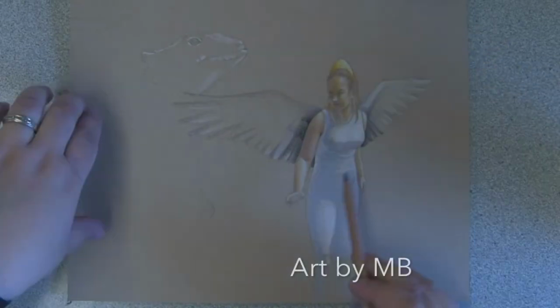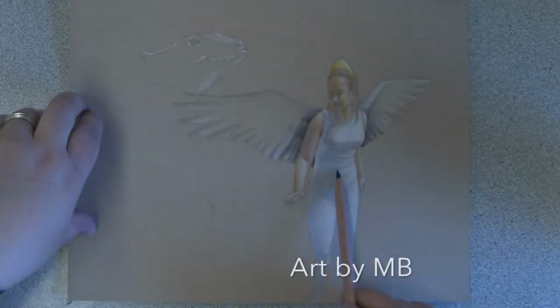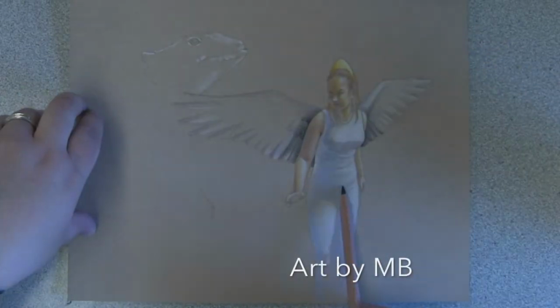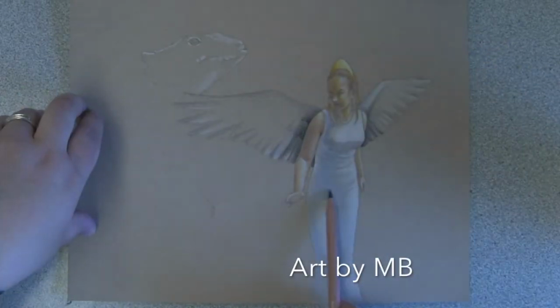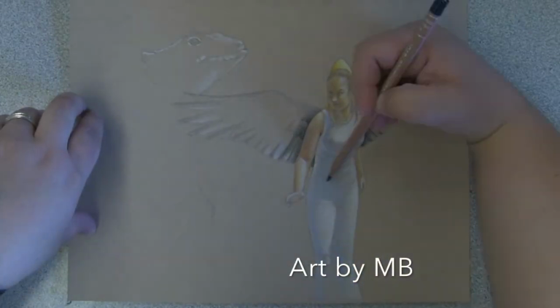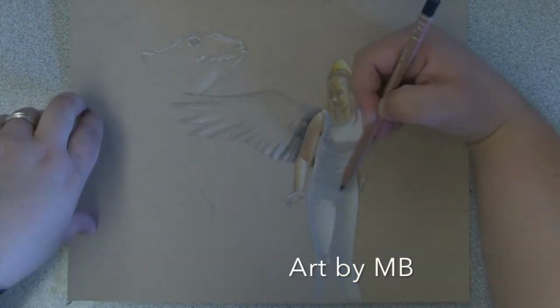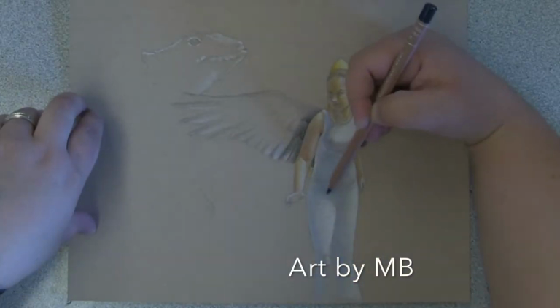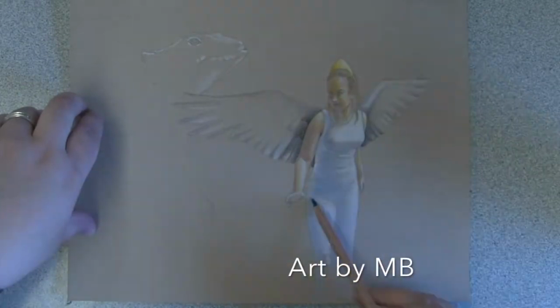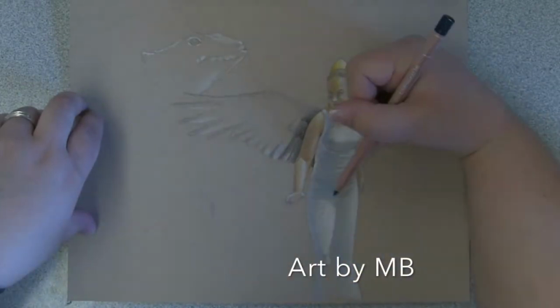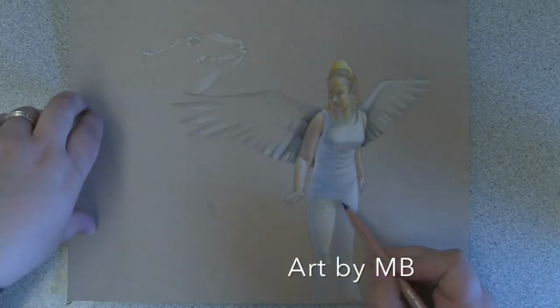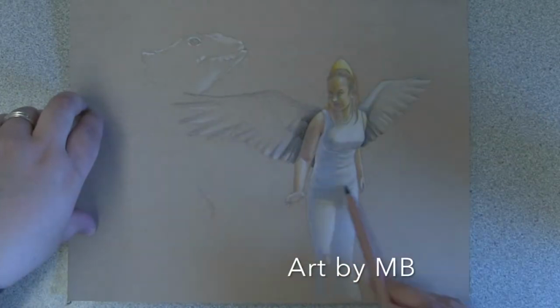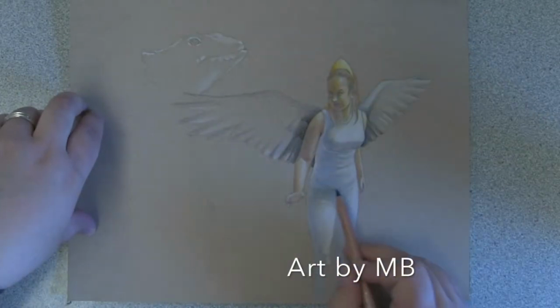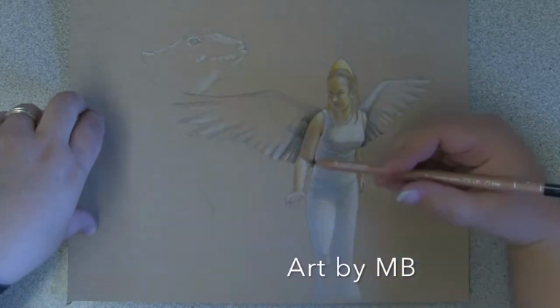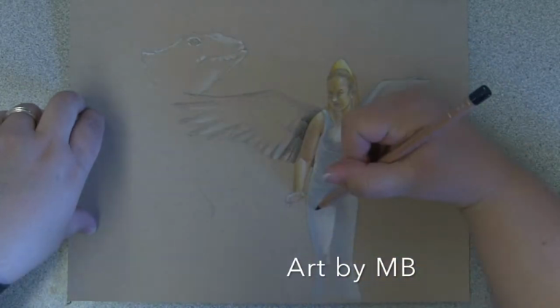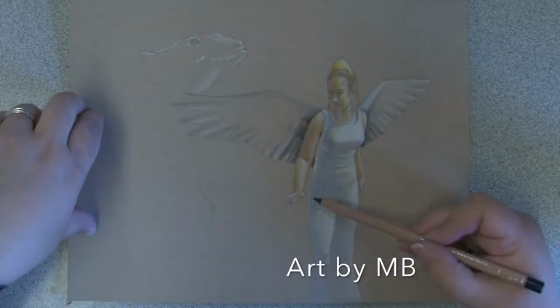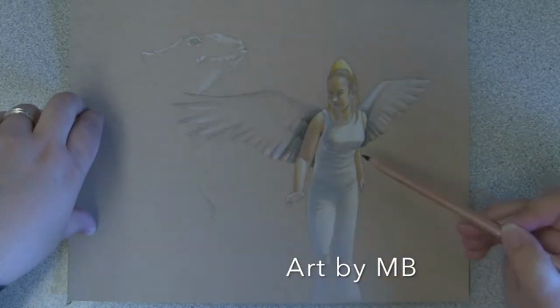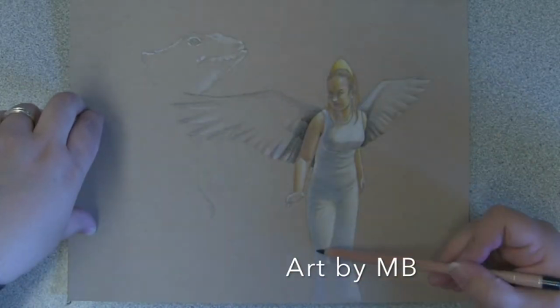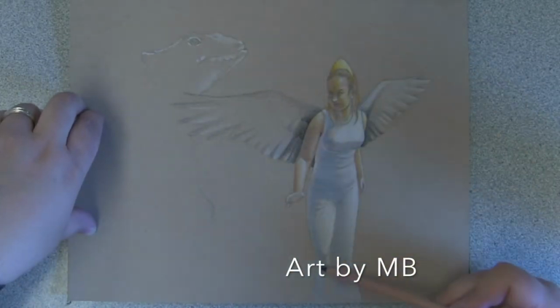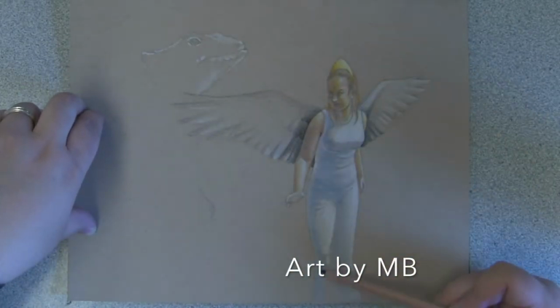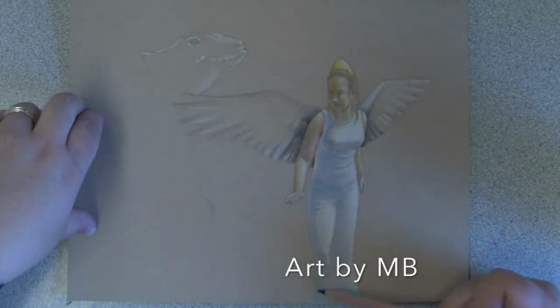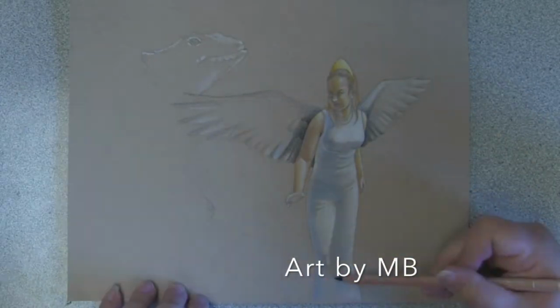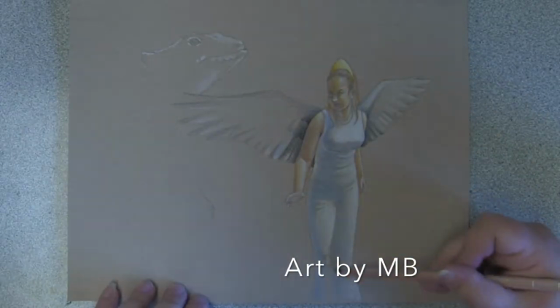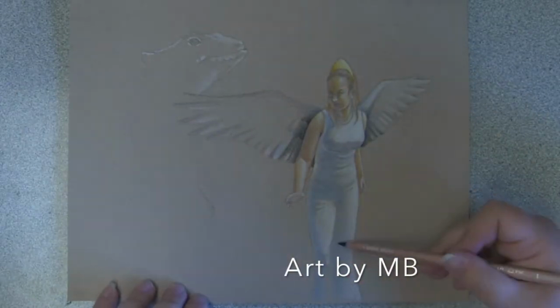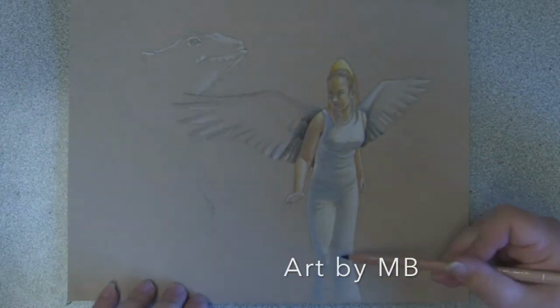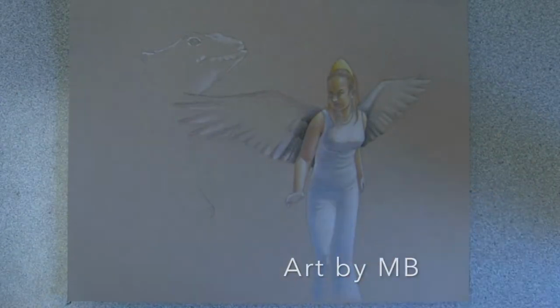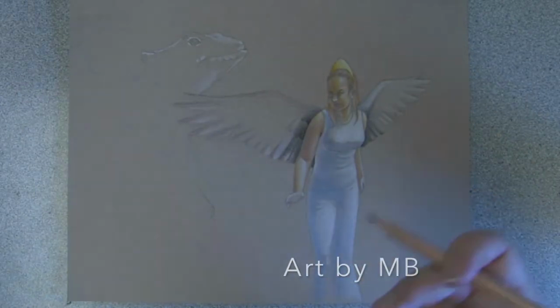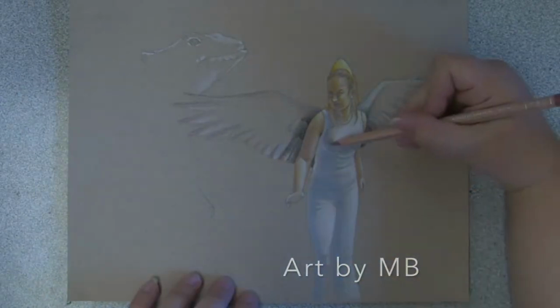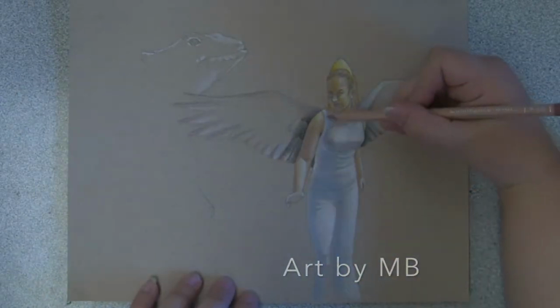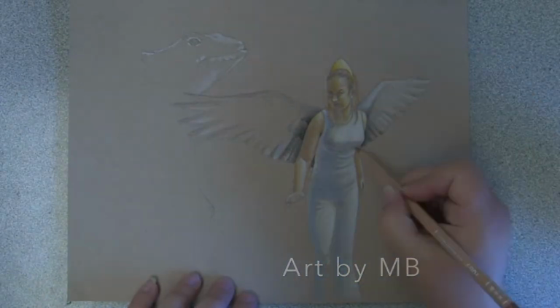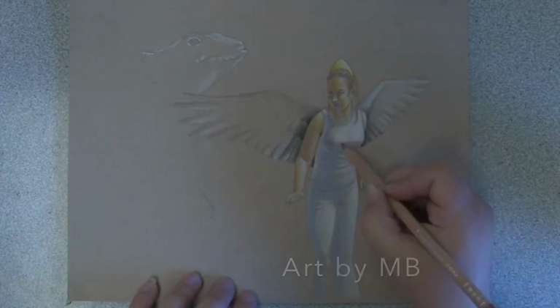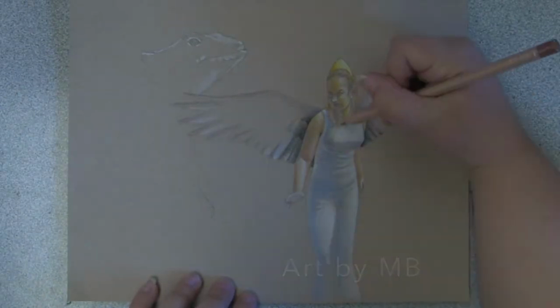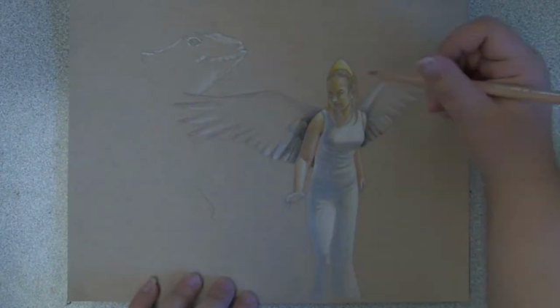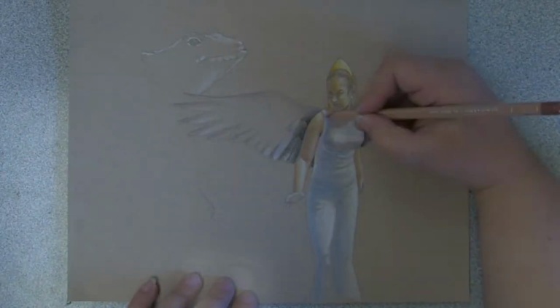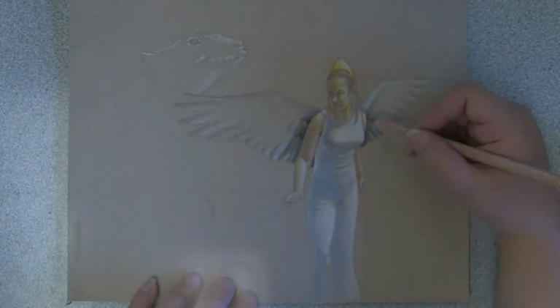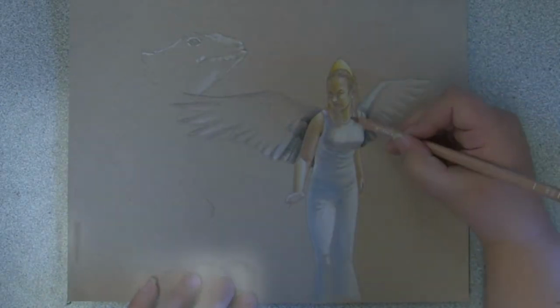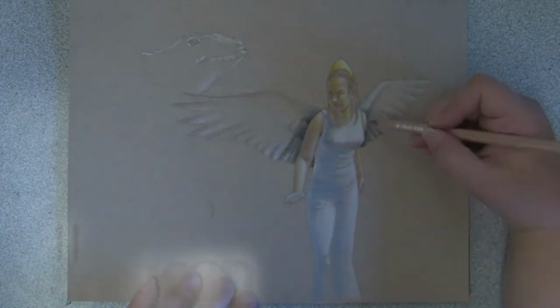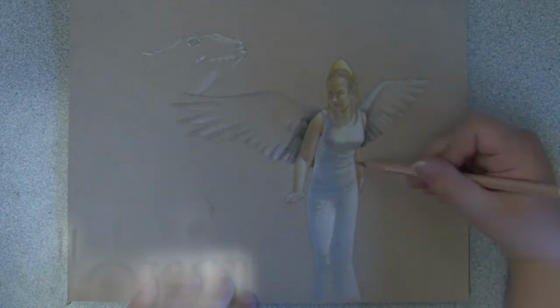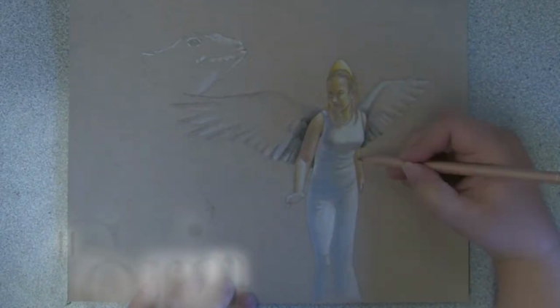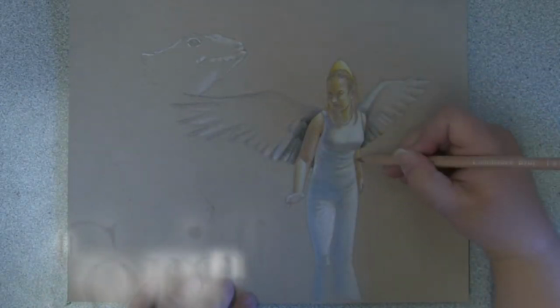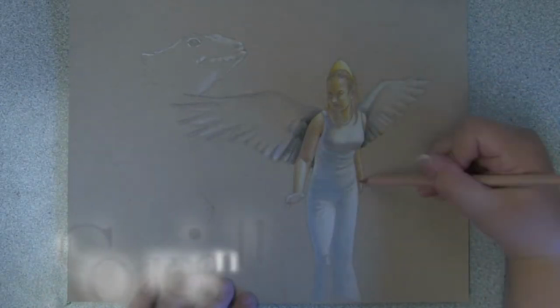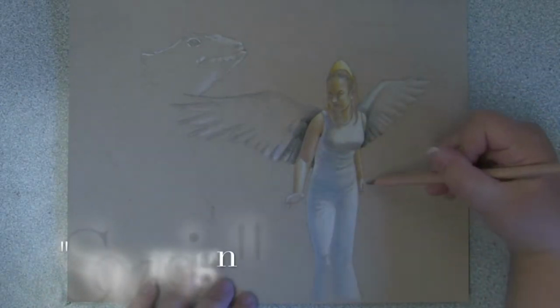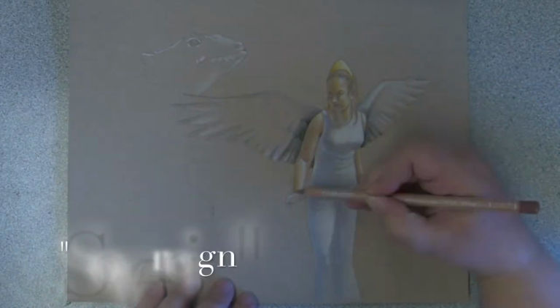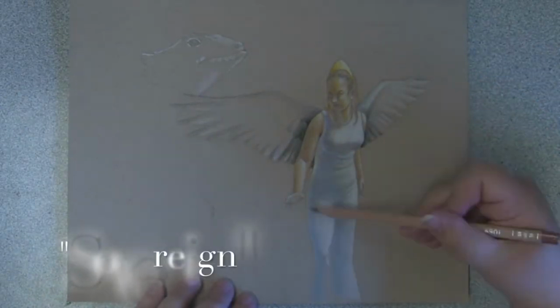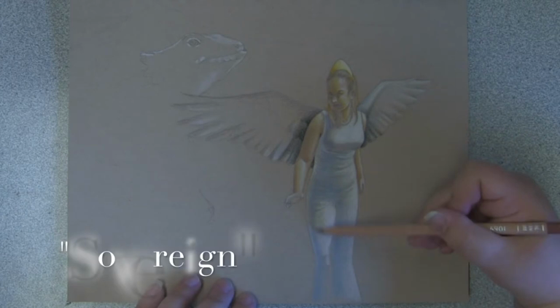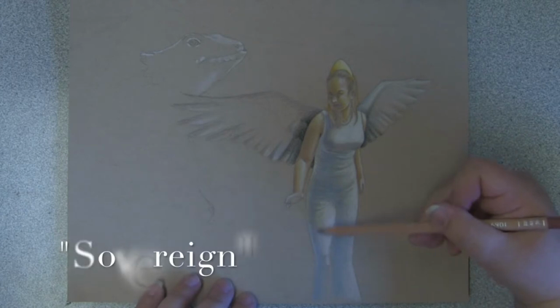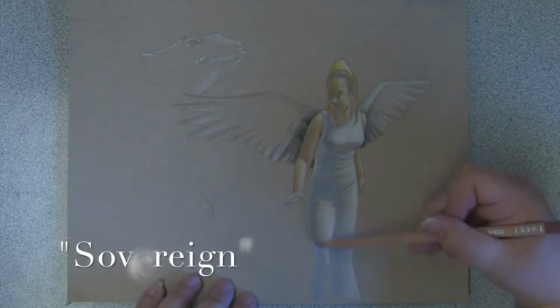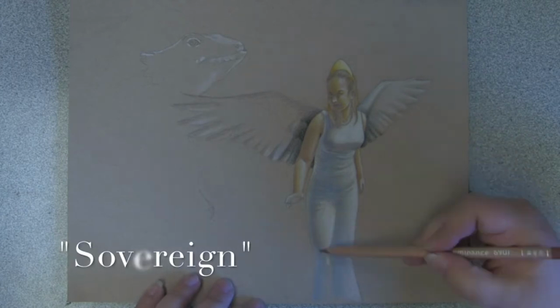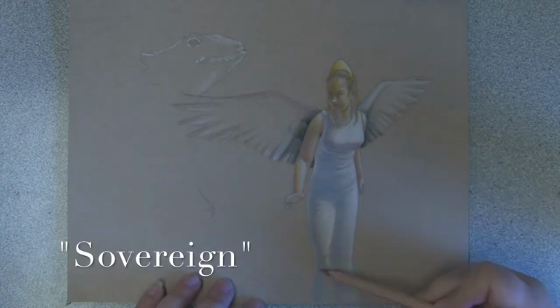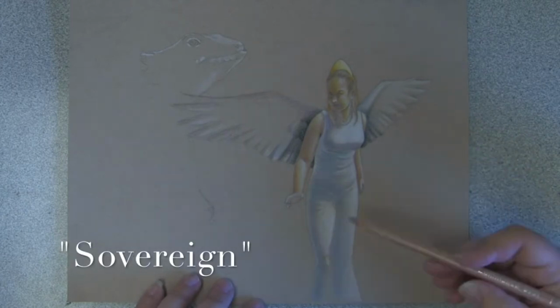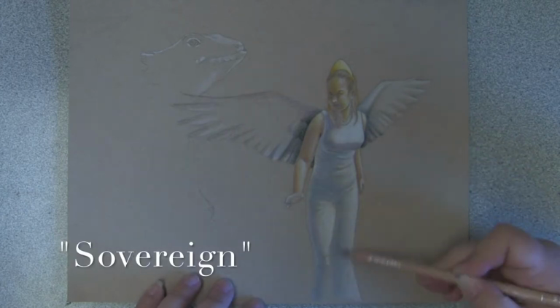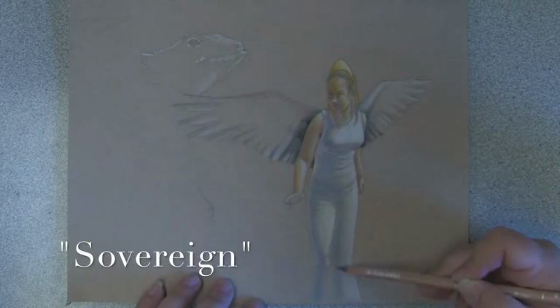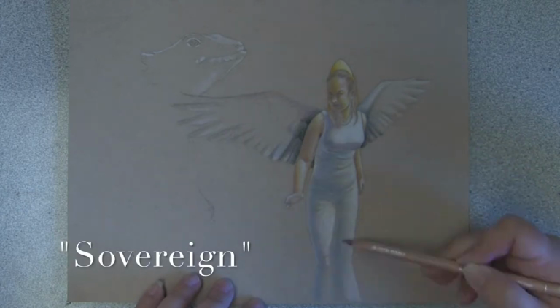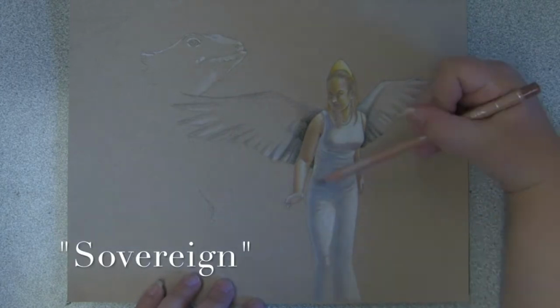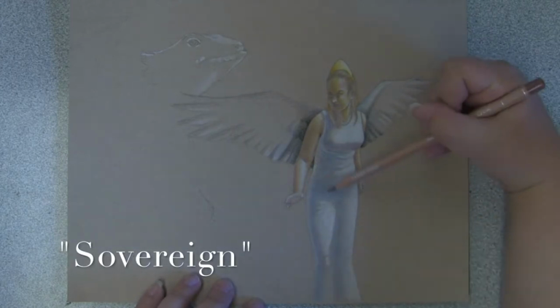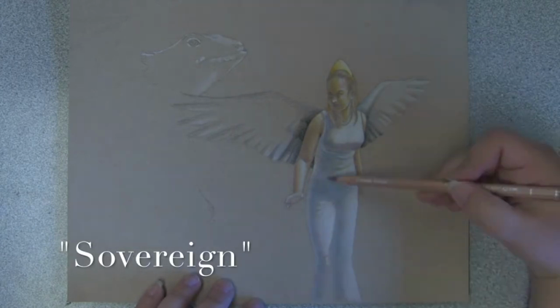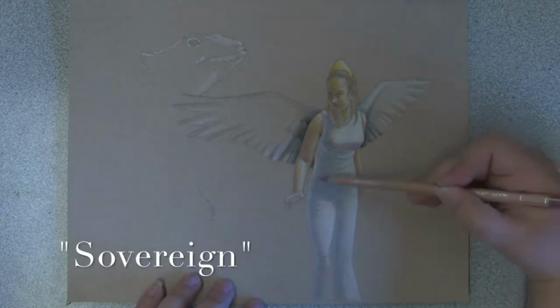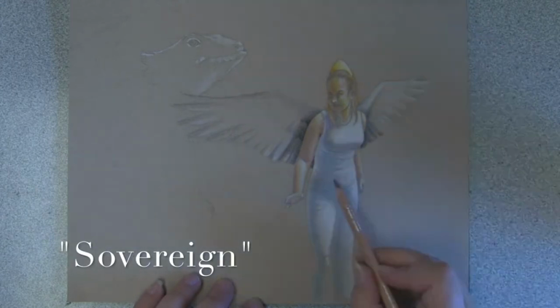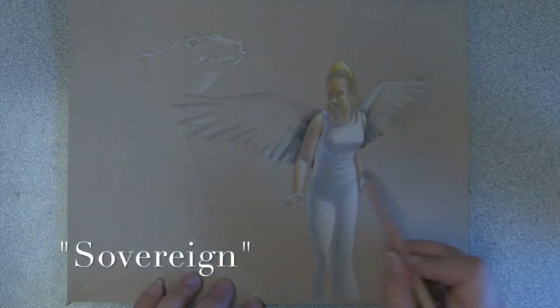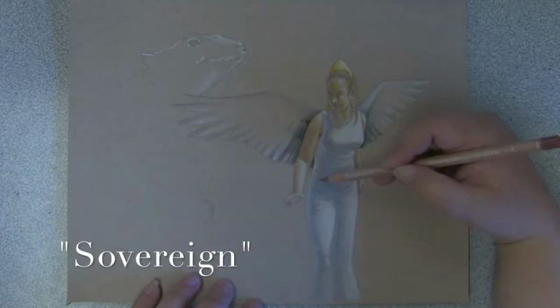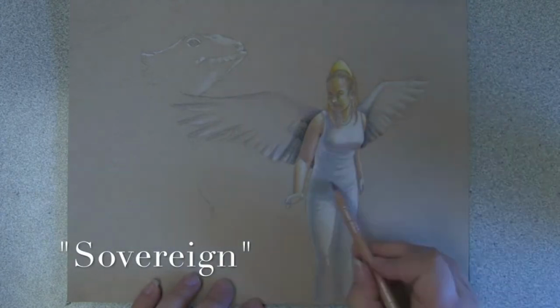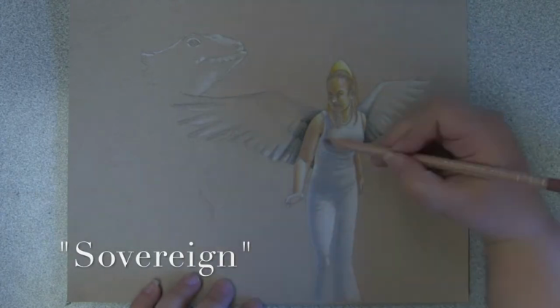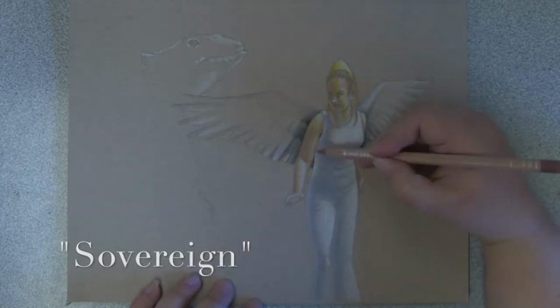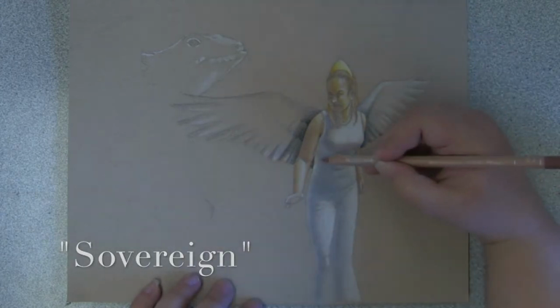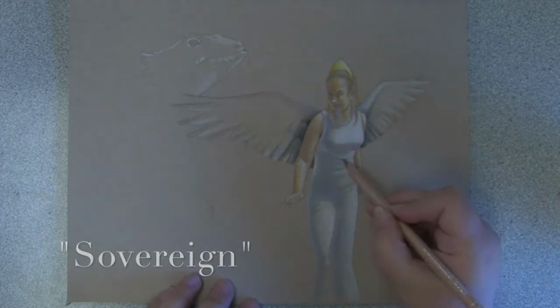Hello everyone and welcome to a Drawing Time Lapse. This is a fantasy art piece created with the Caran d'Ache Luminance colored pencils.